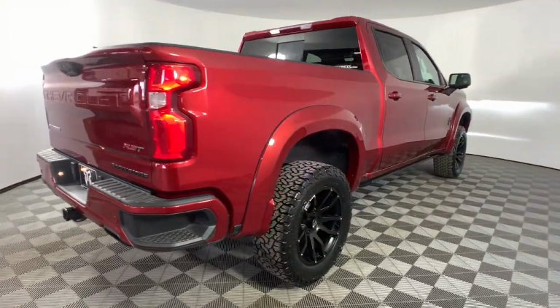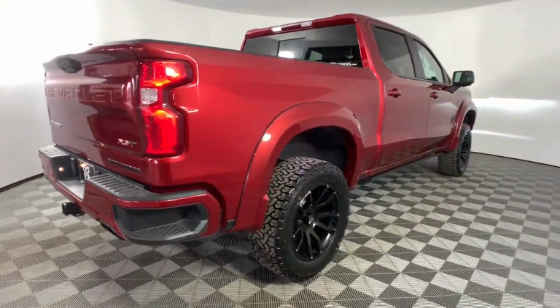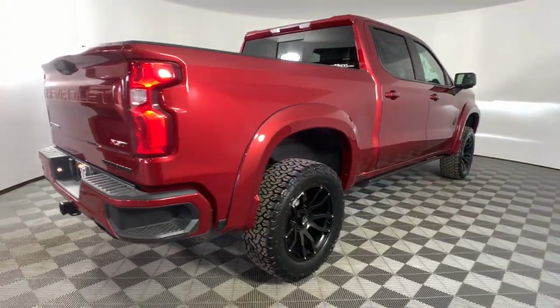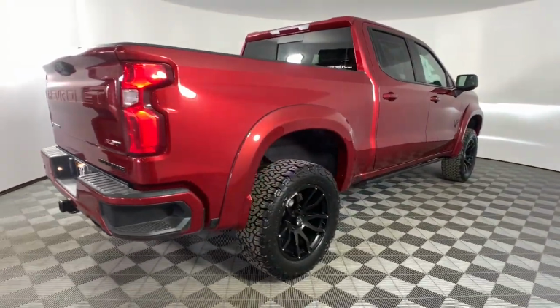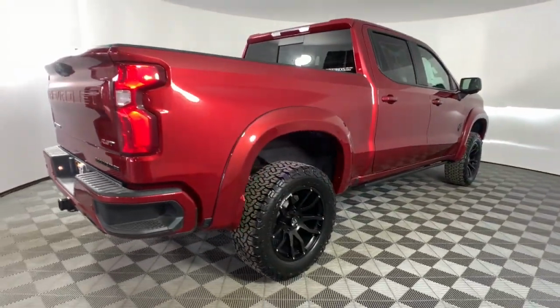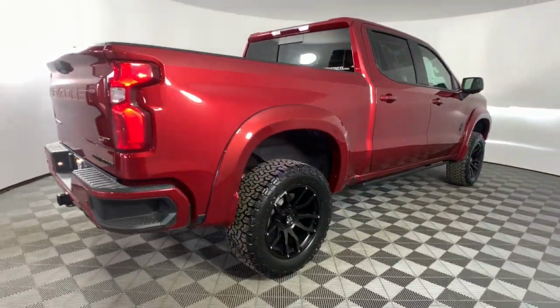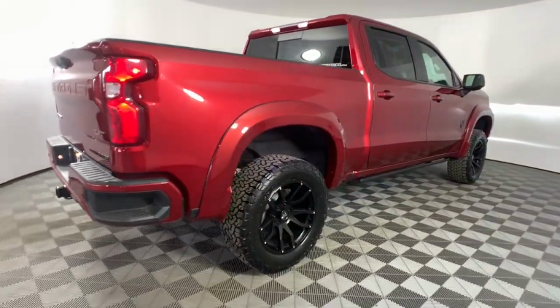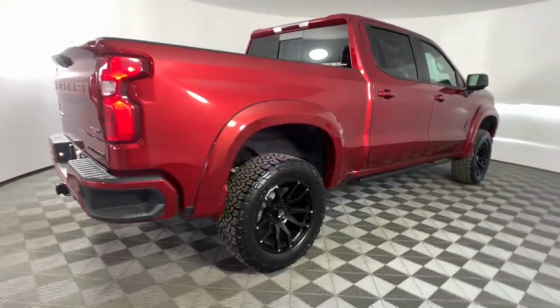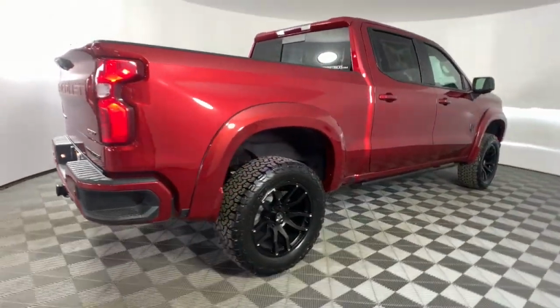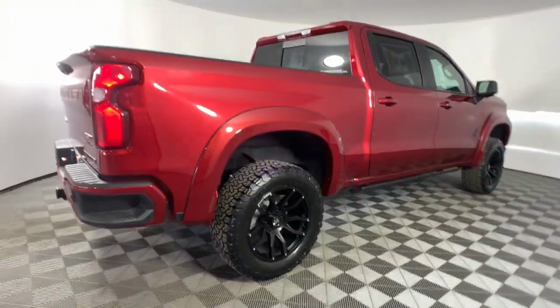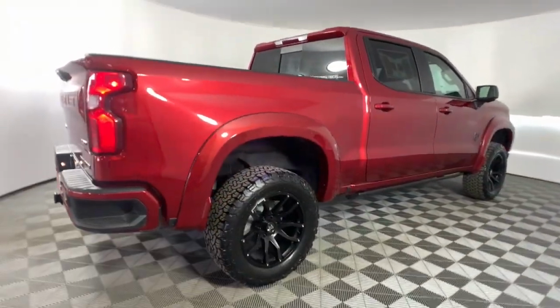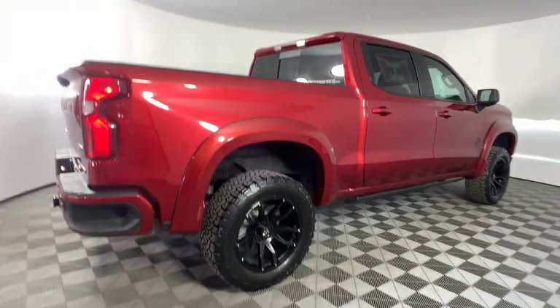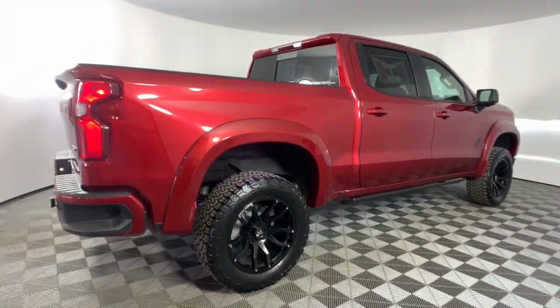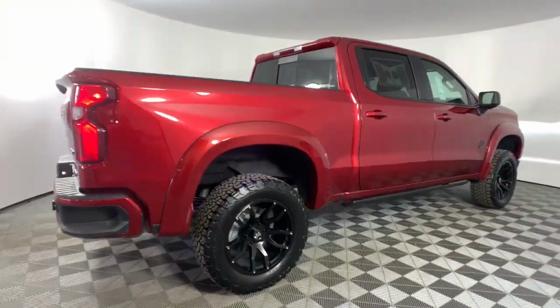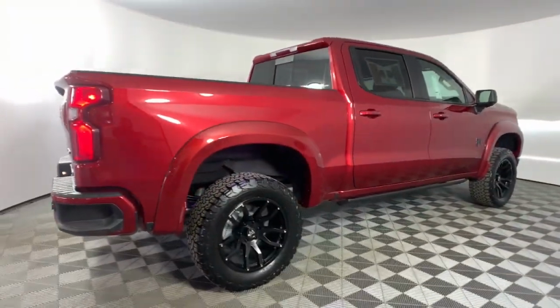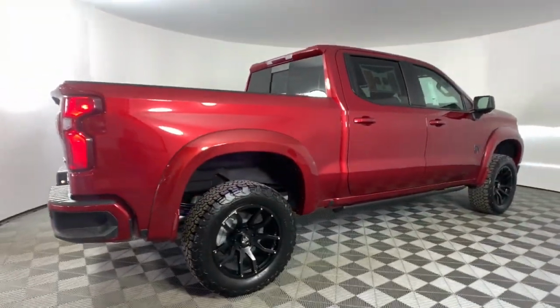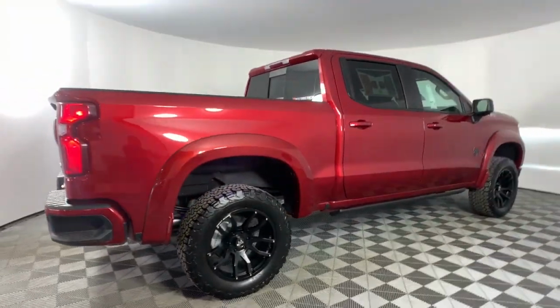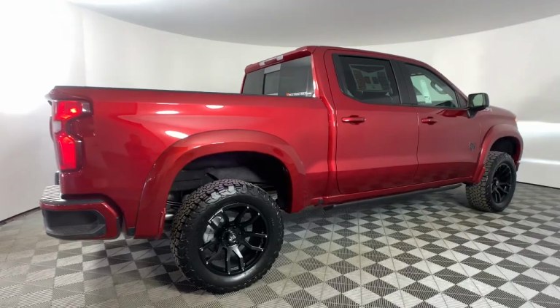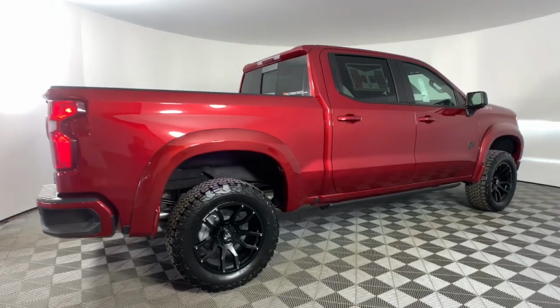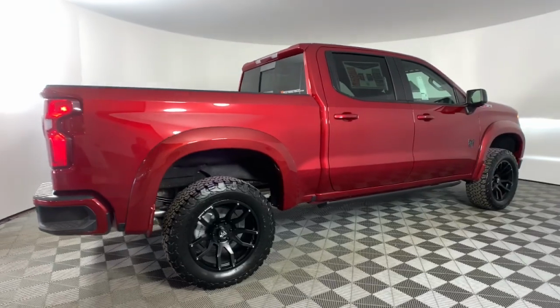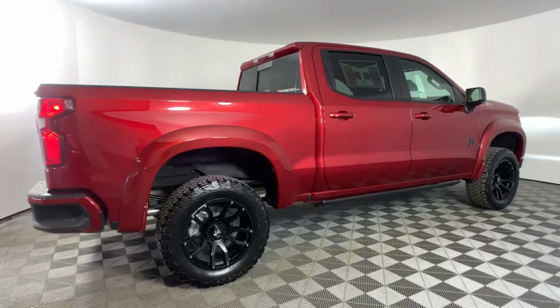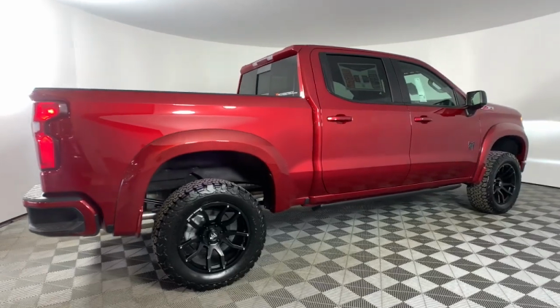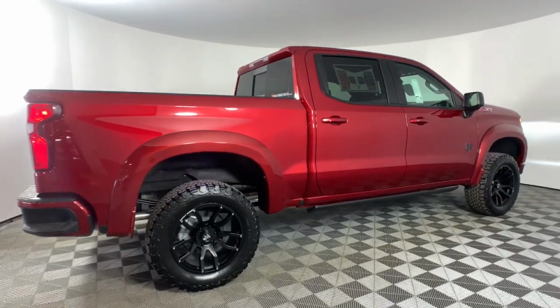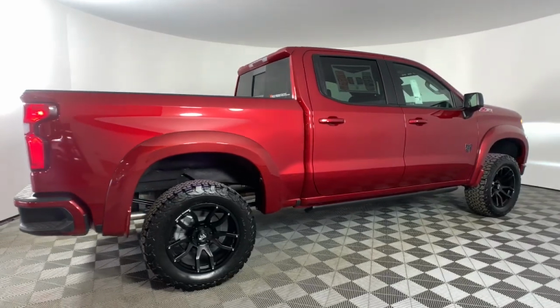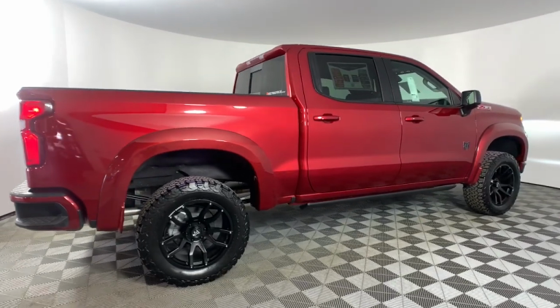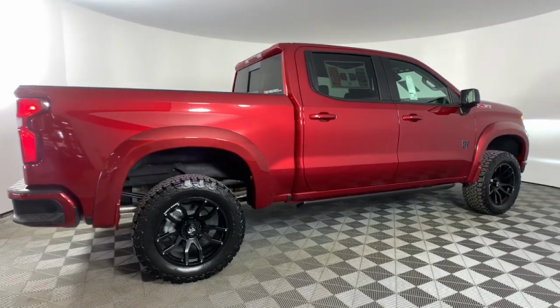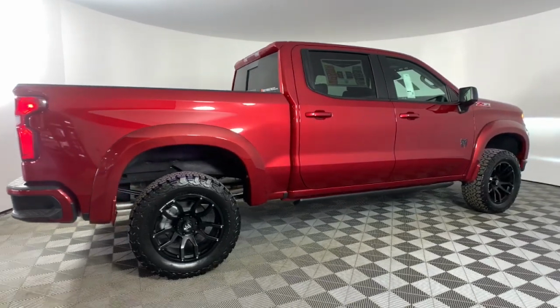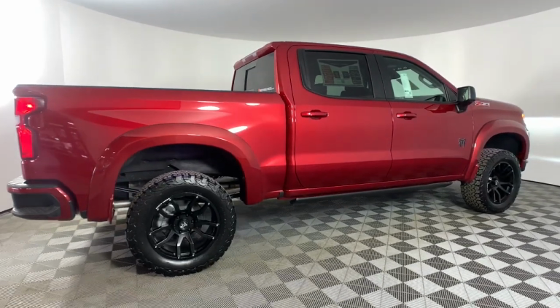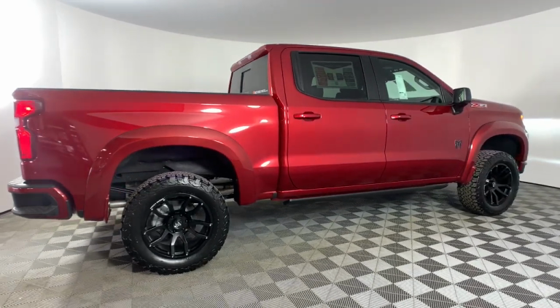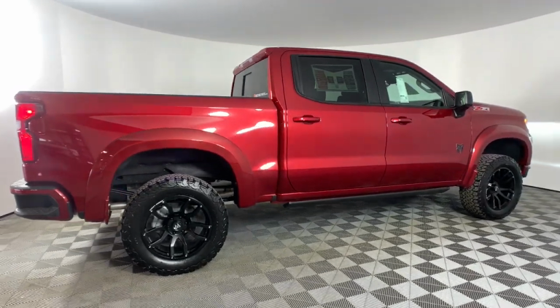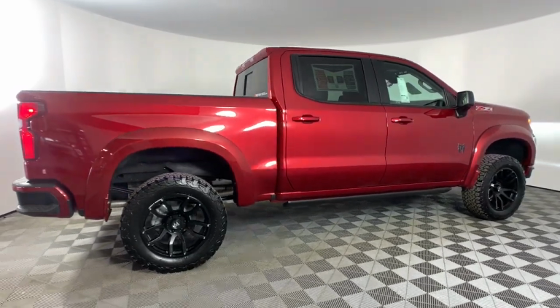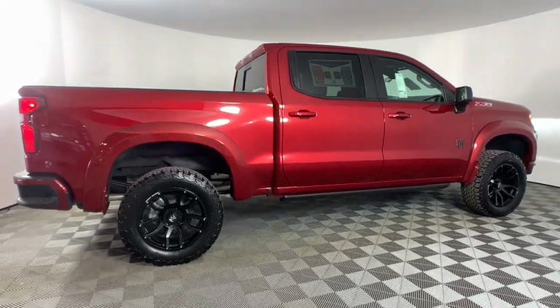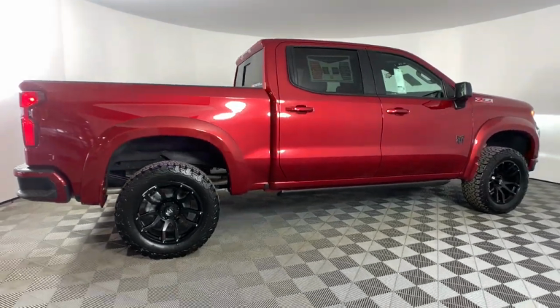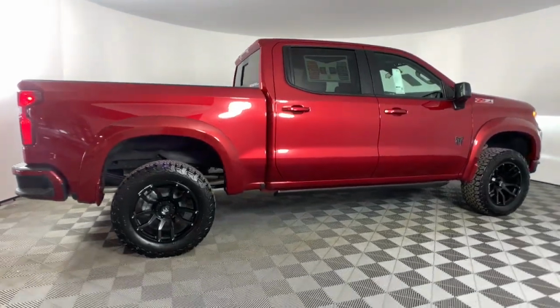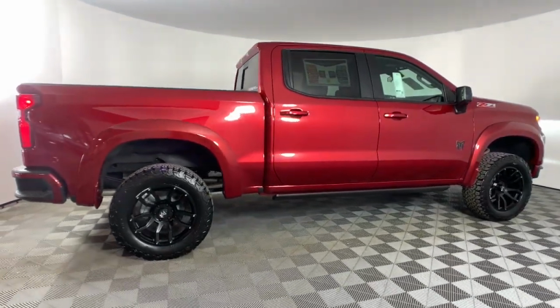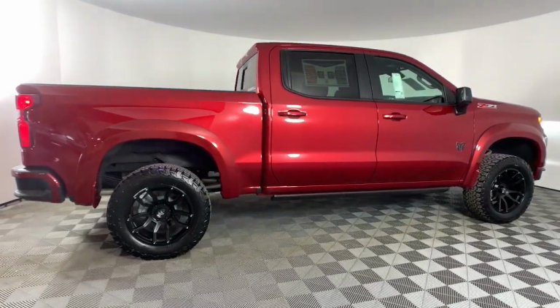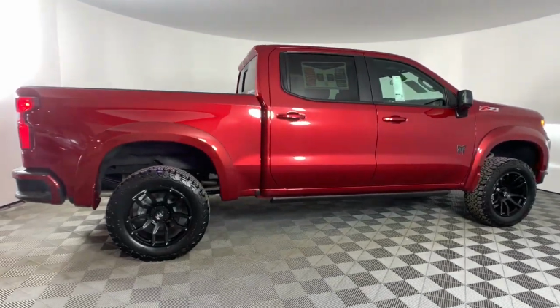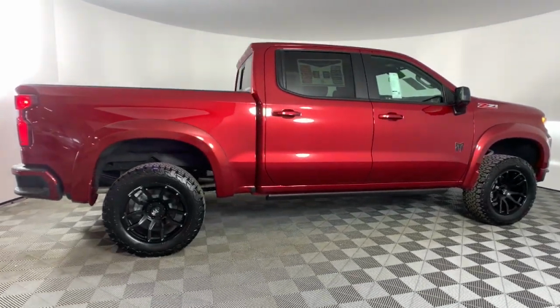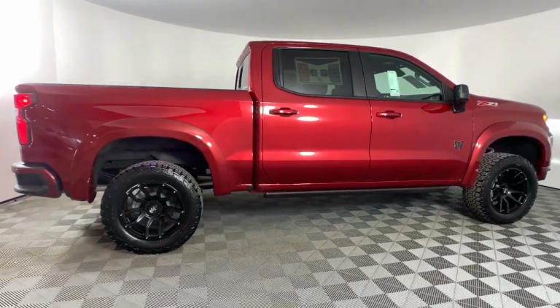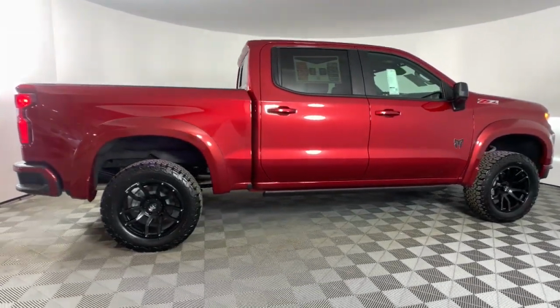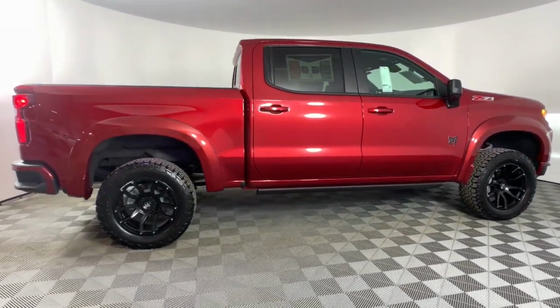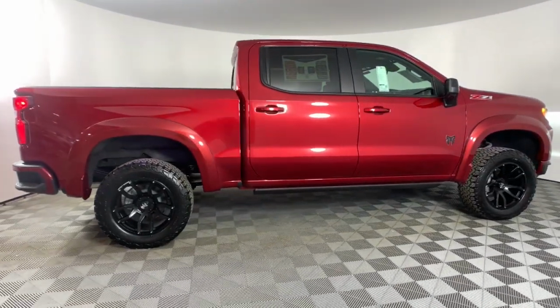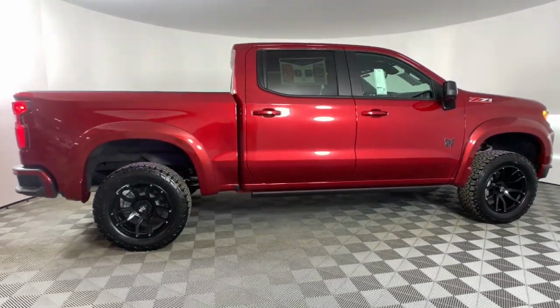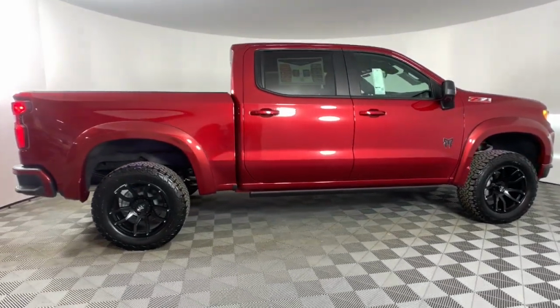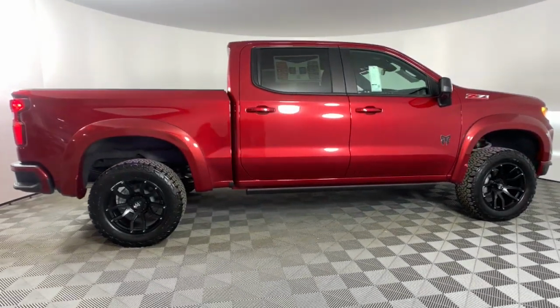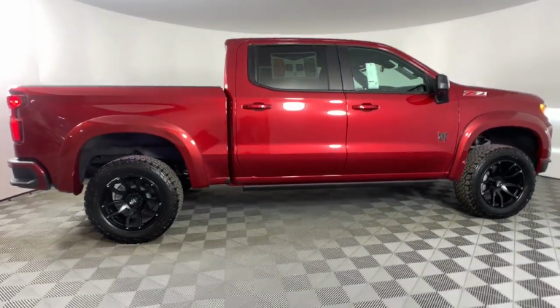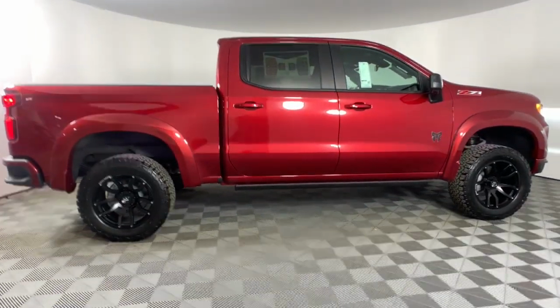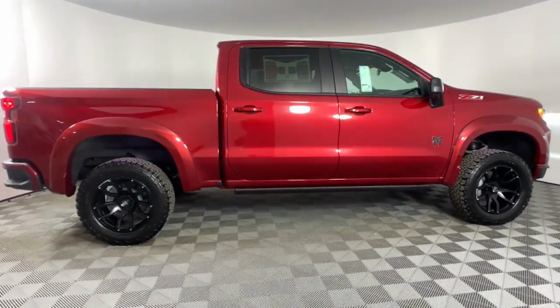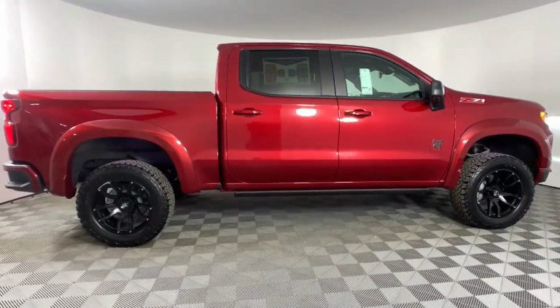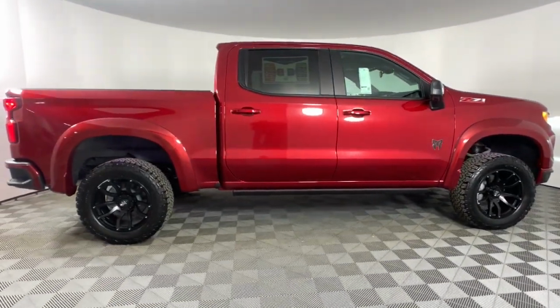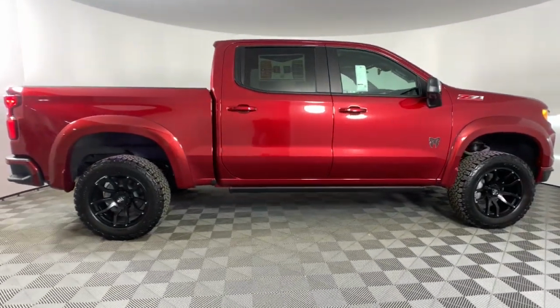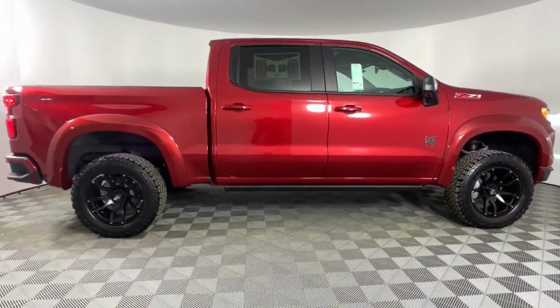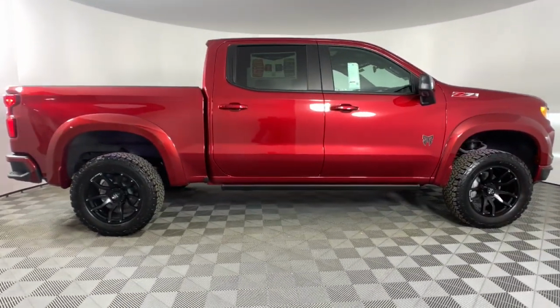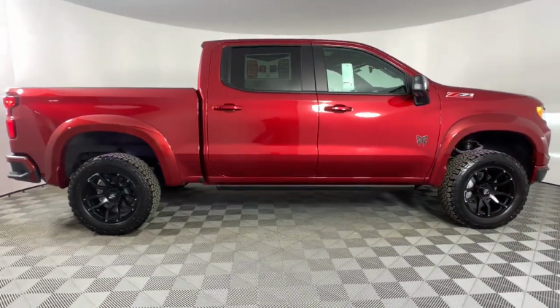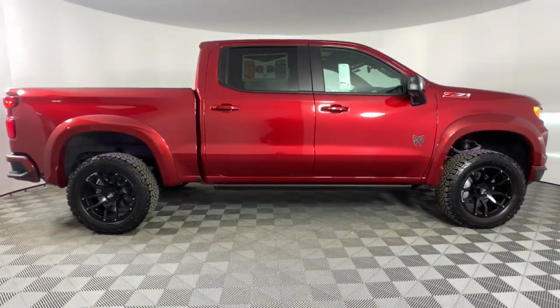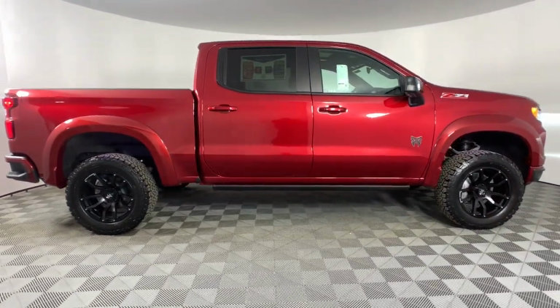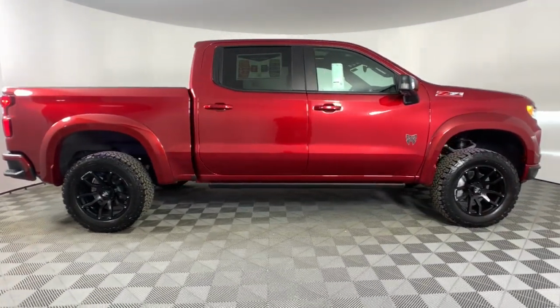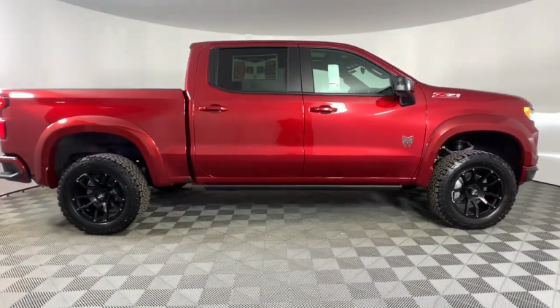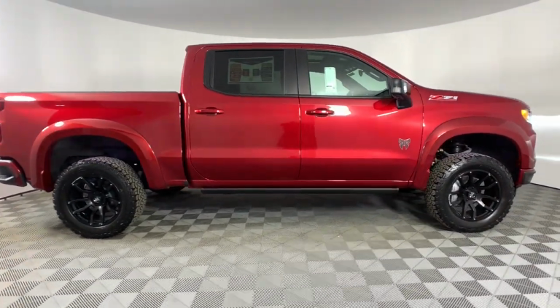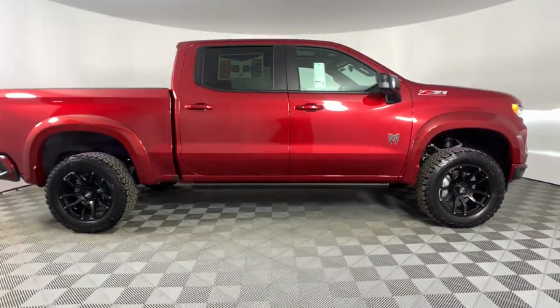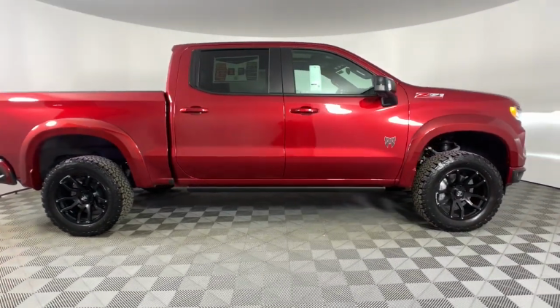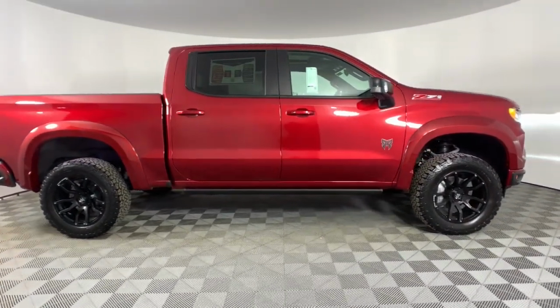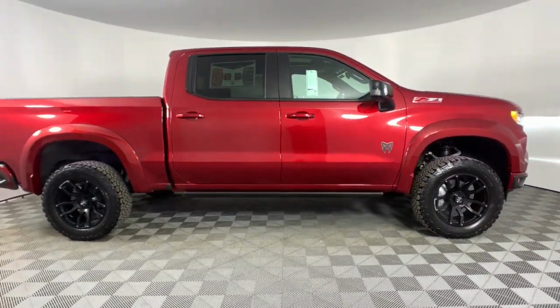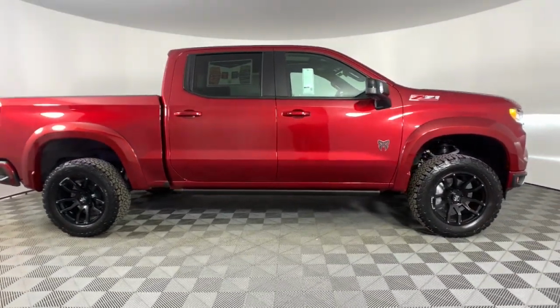Heated driver's seat, sun/moonroof, premium sound system, lane keeping assist, fog lamps.